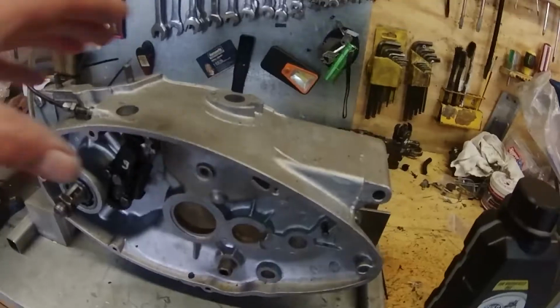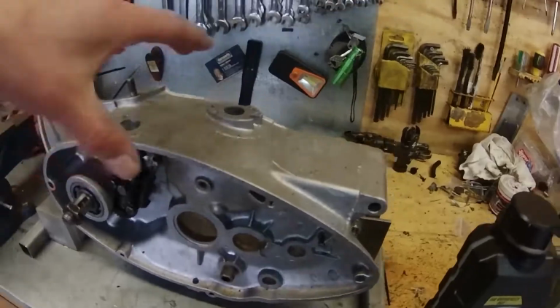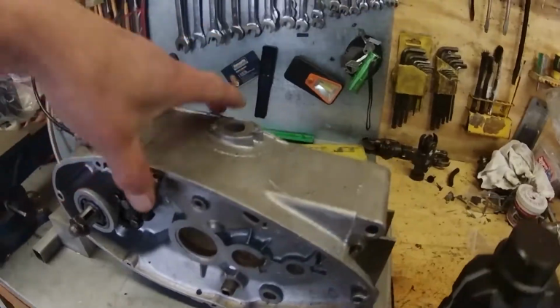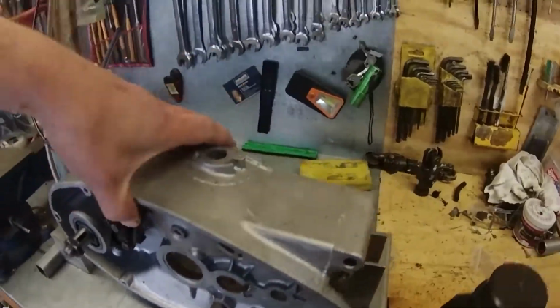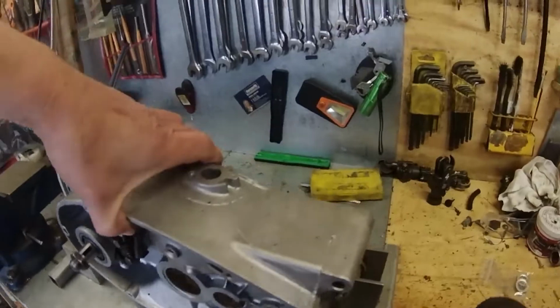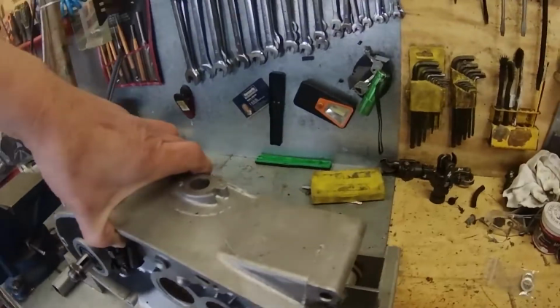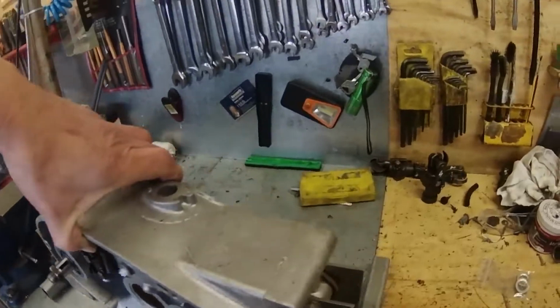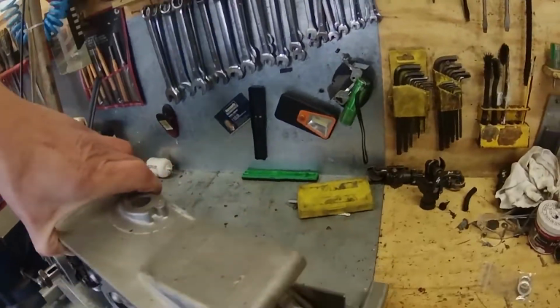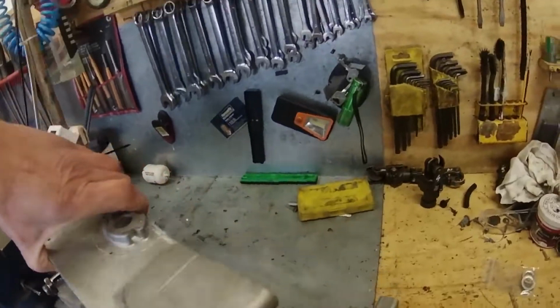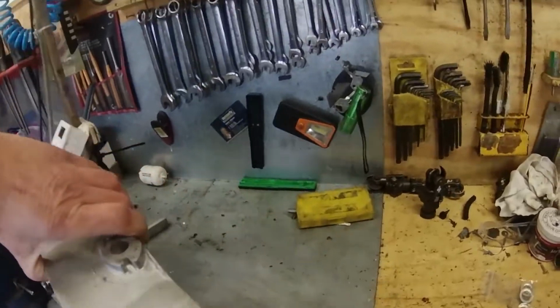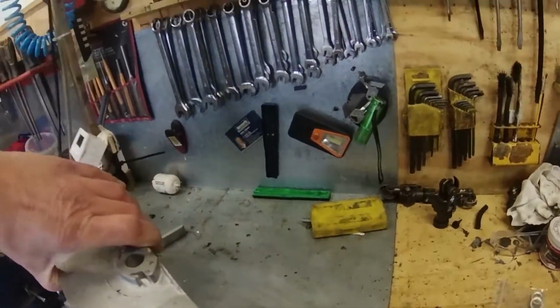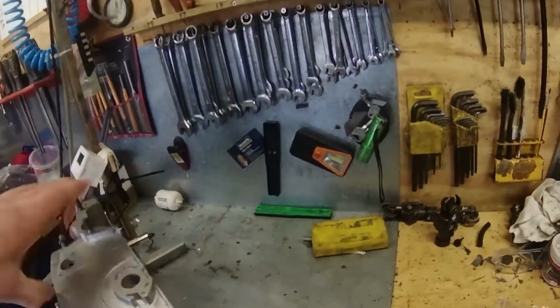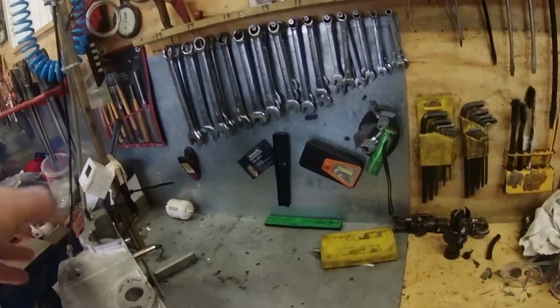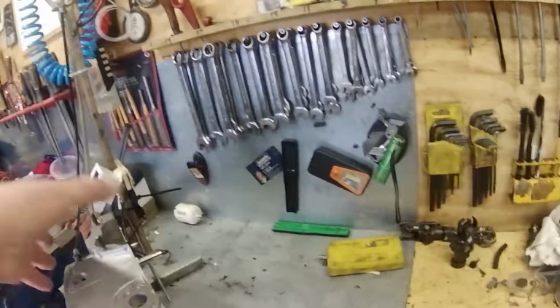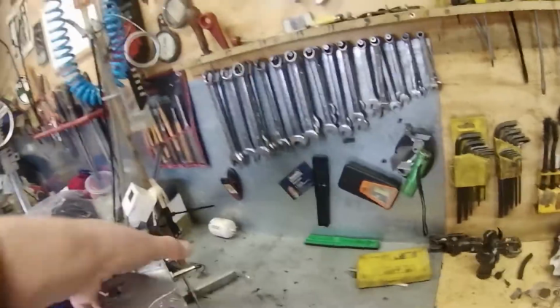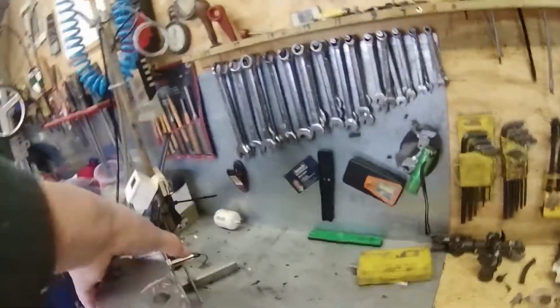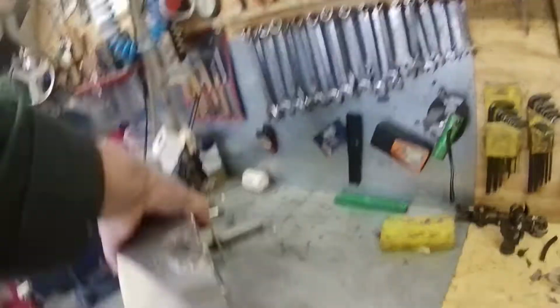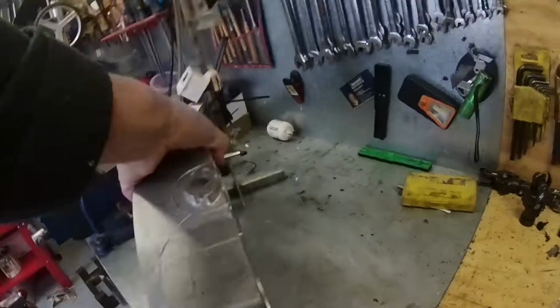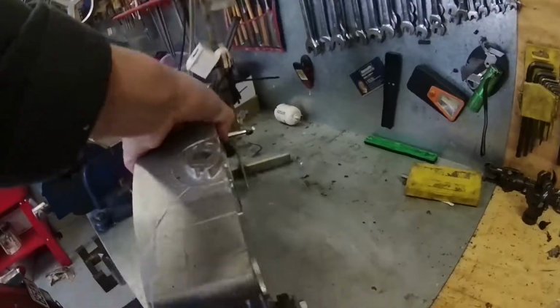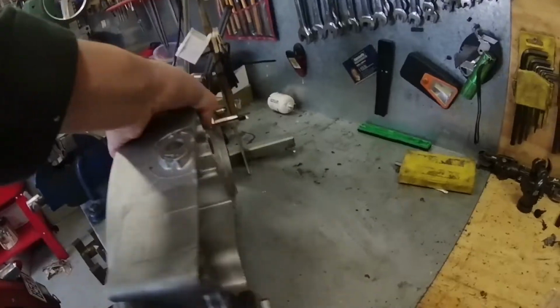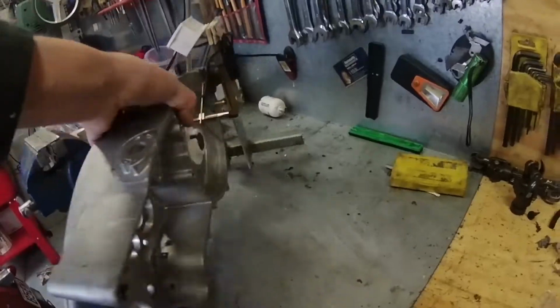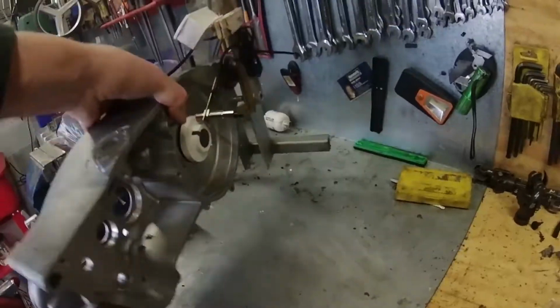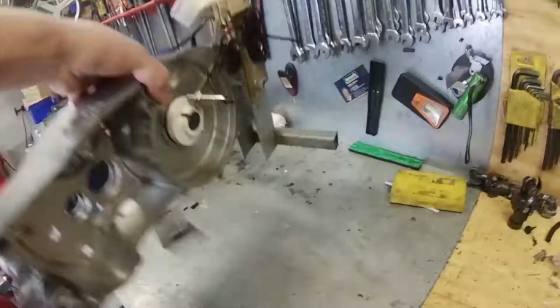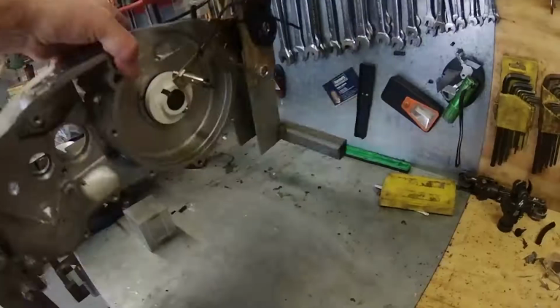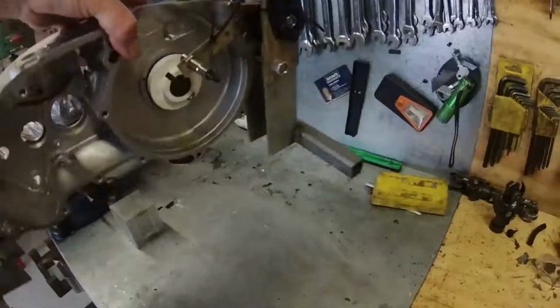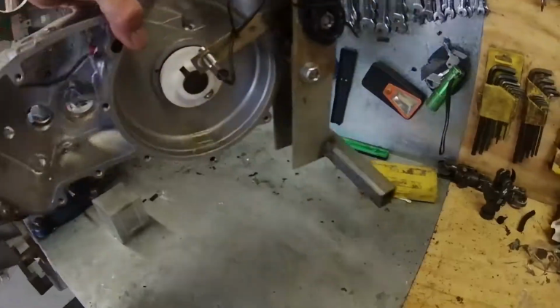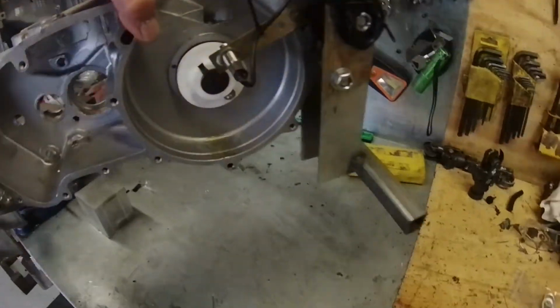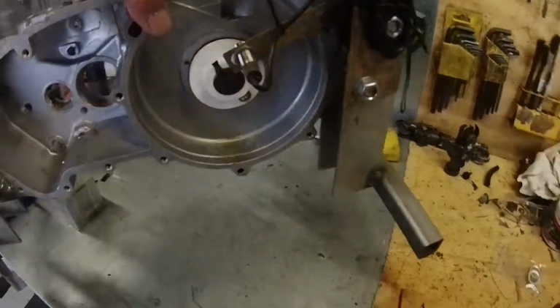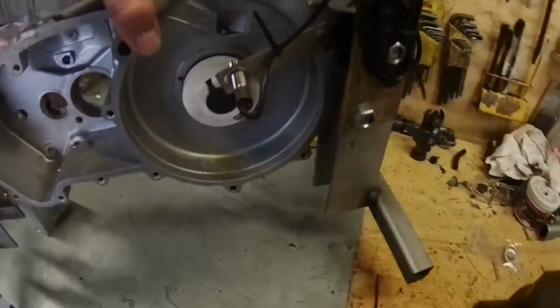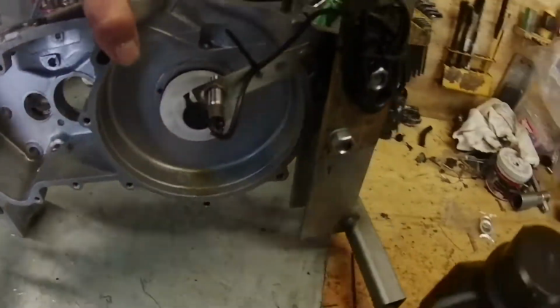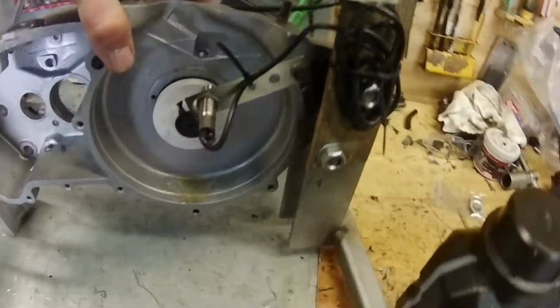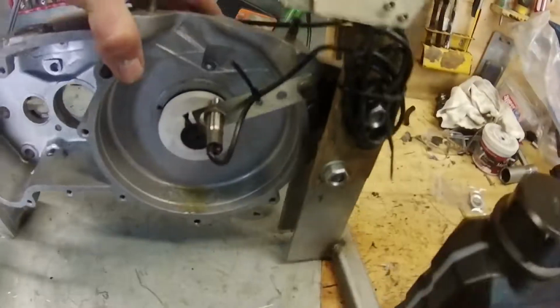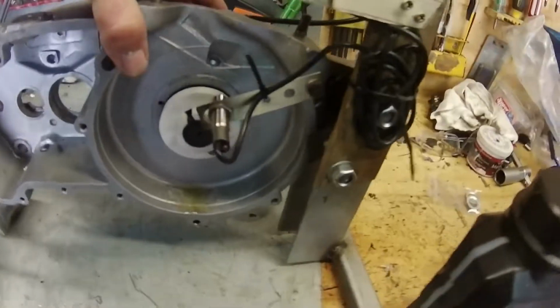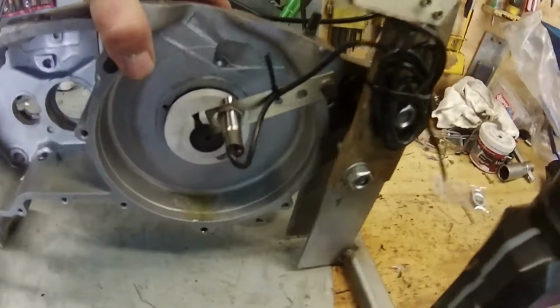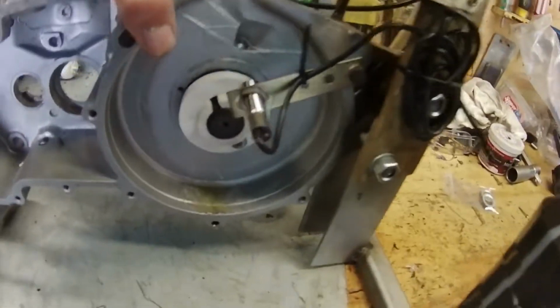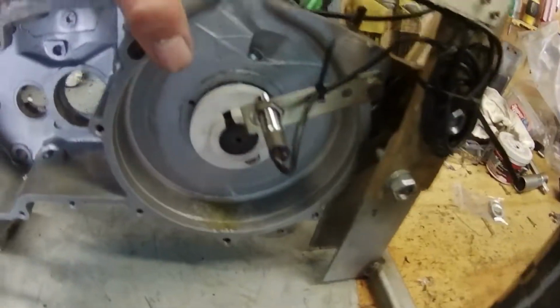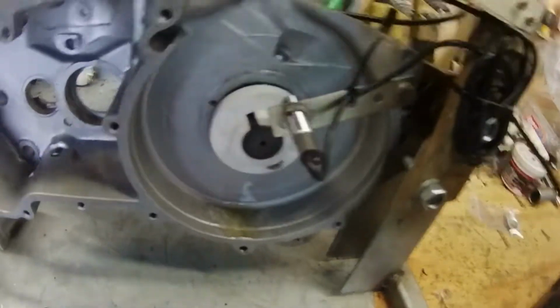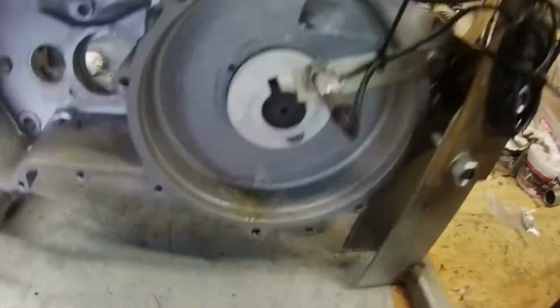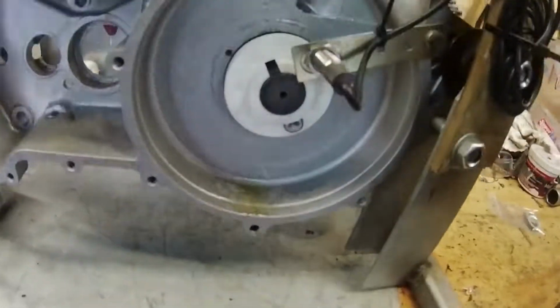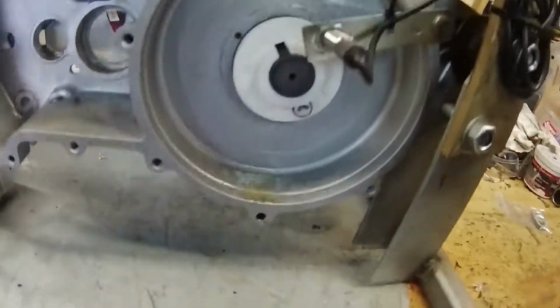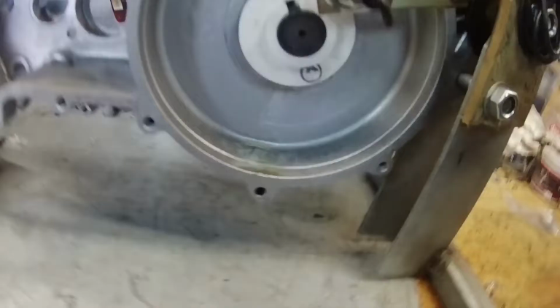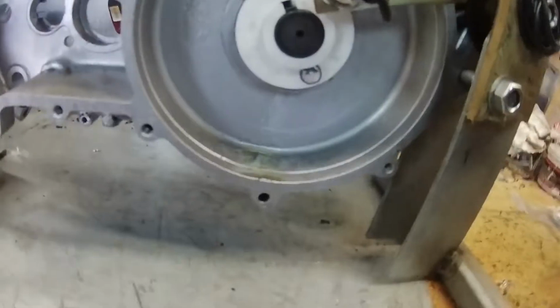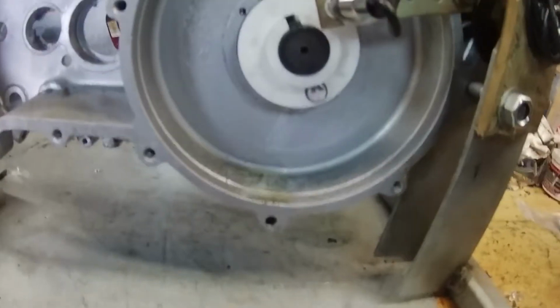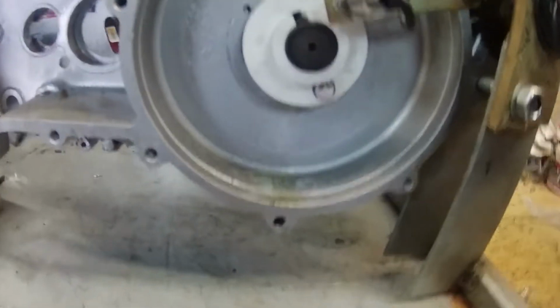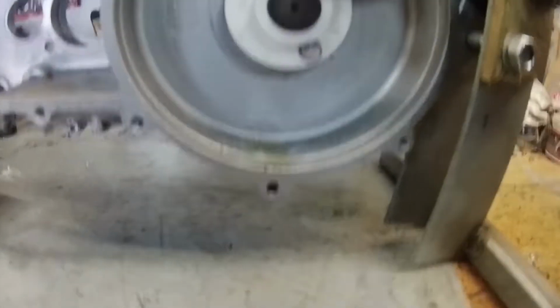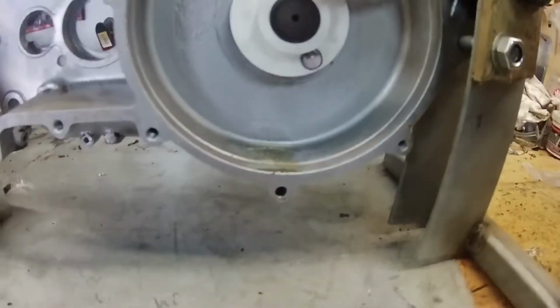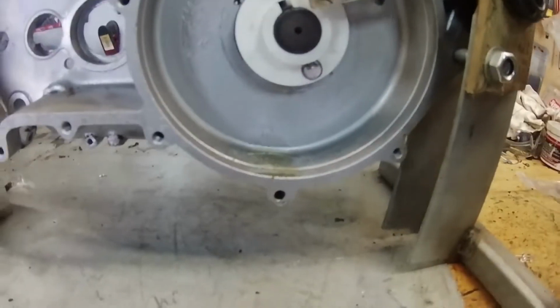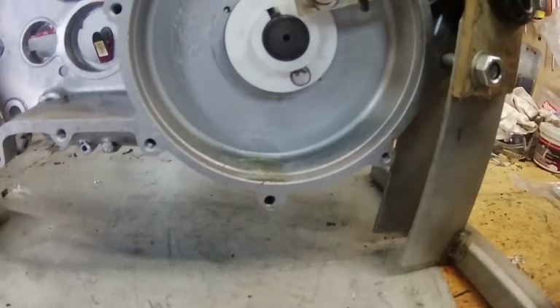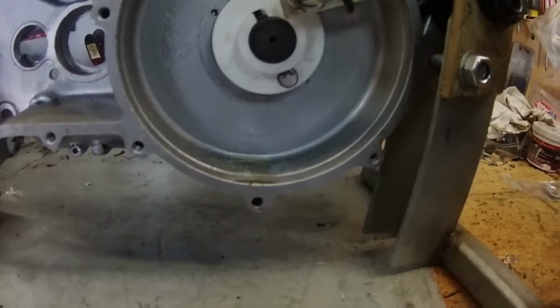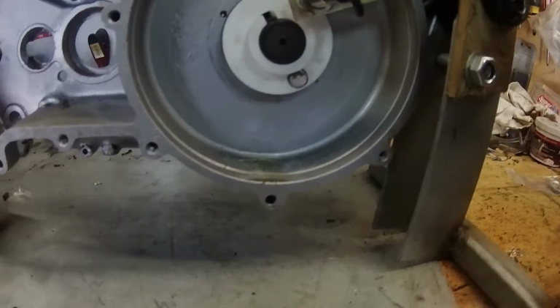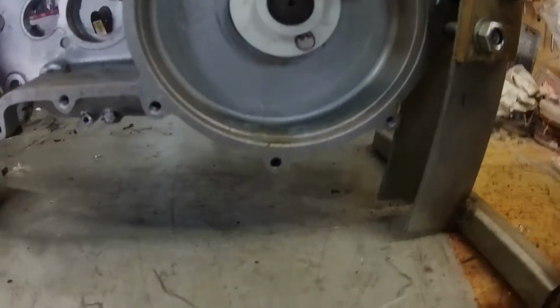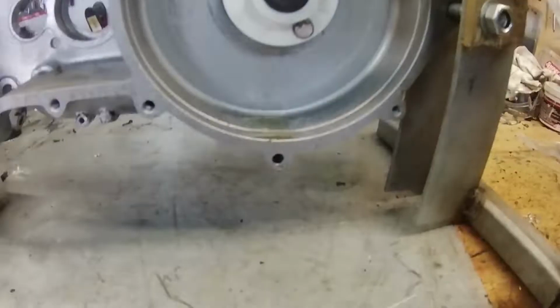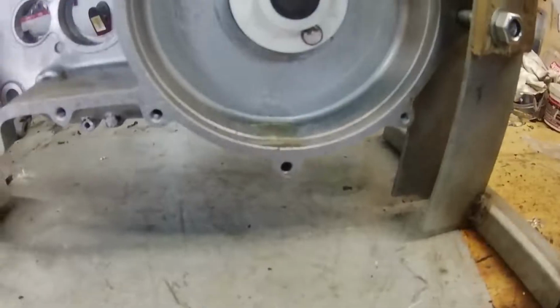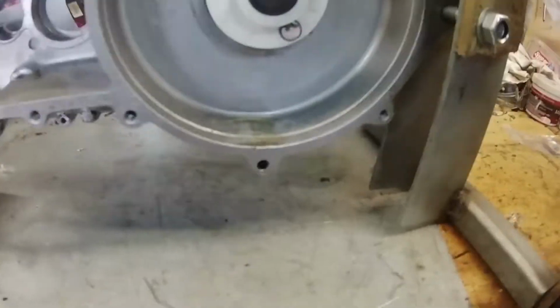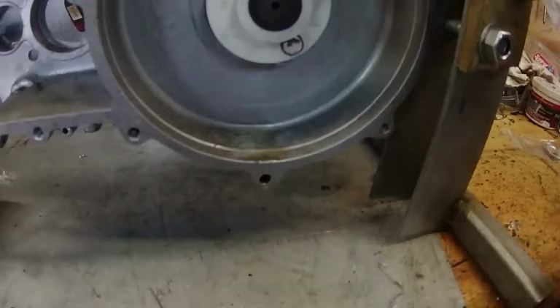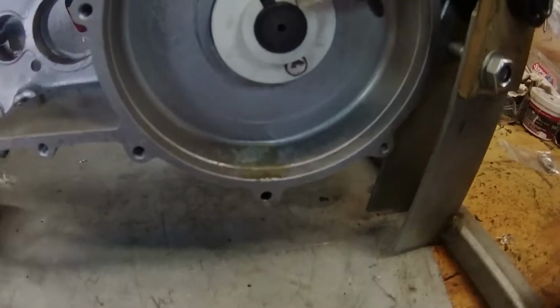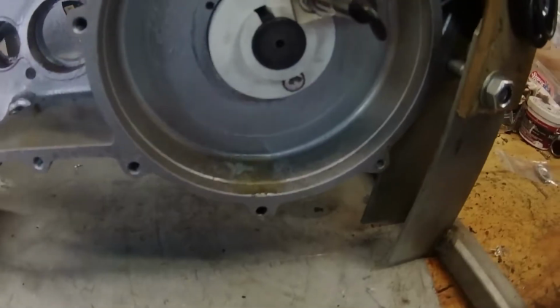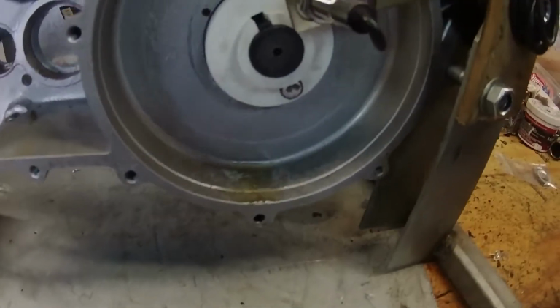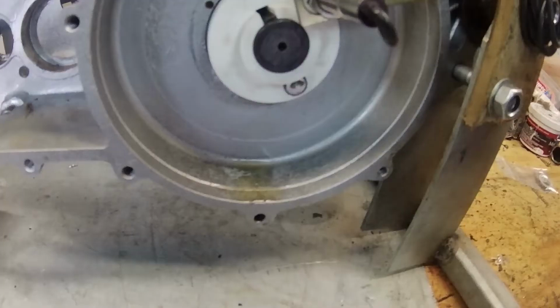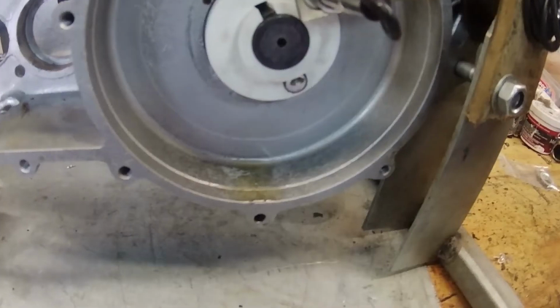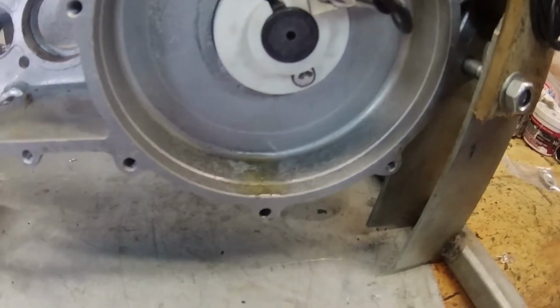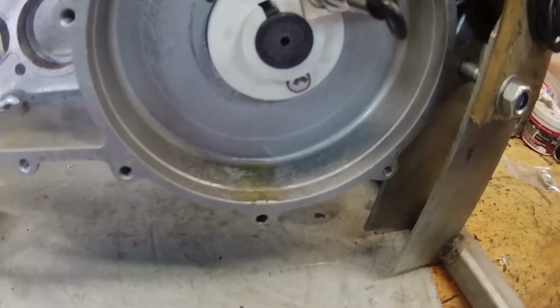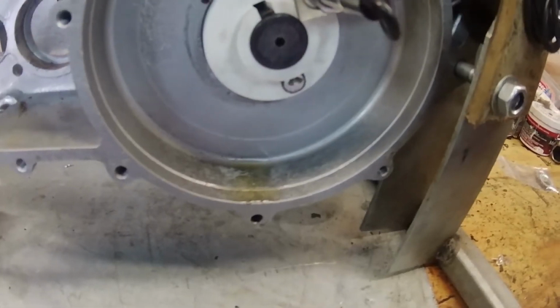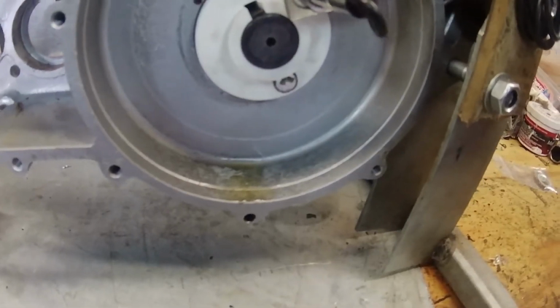On the other side, we can see the oil accumulating in the crankcase here.